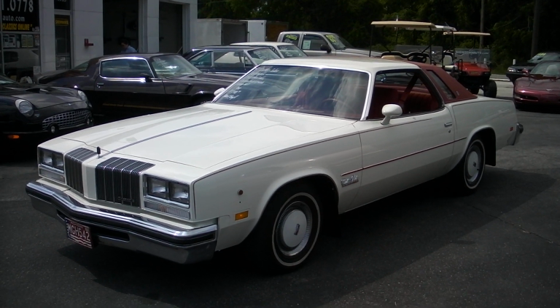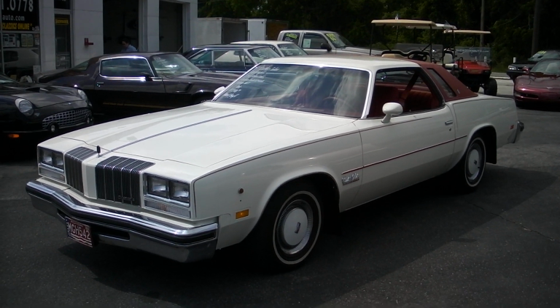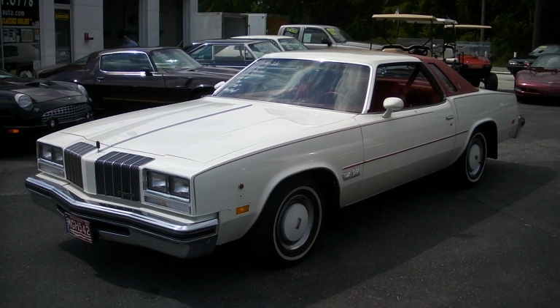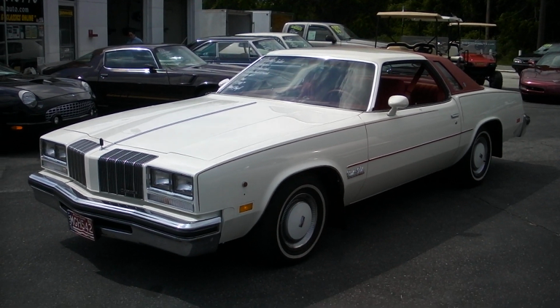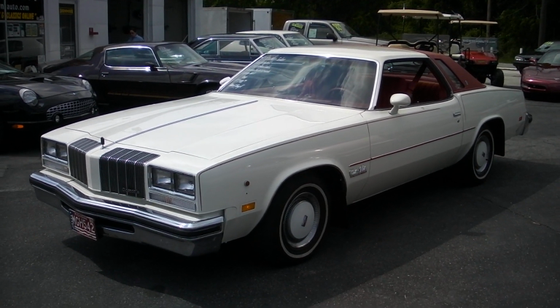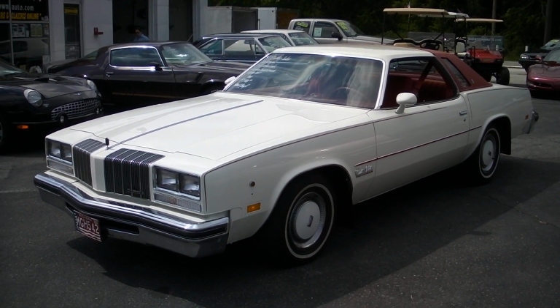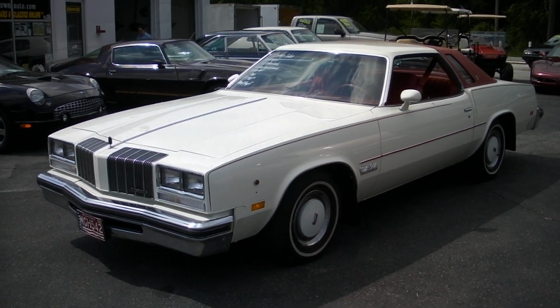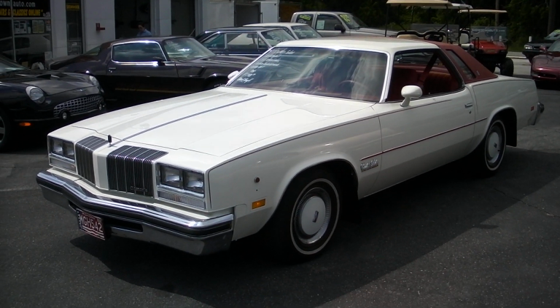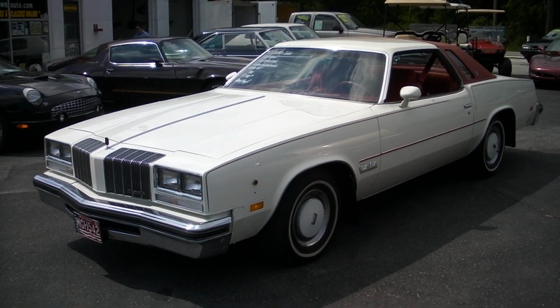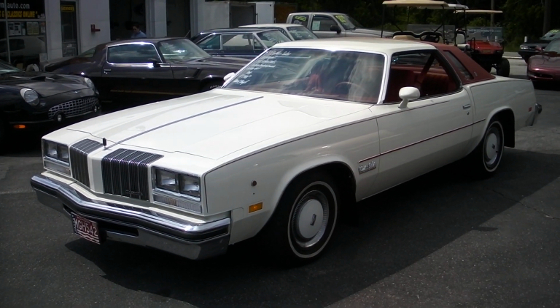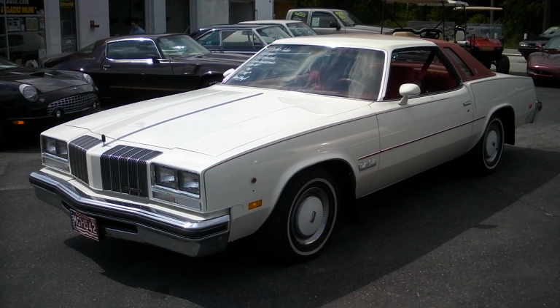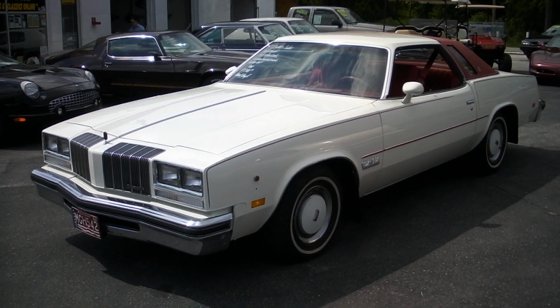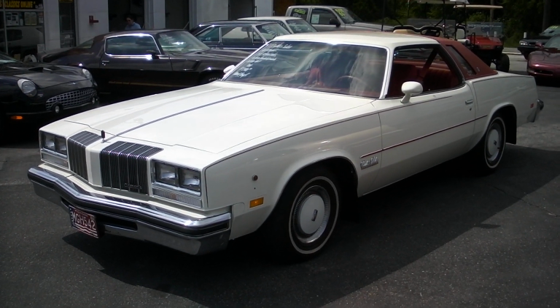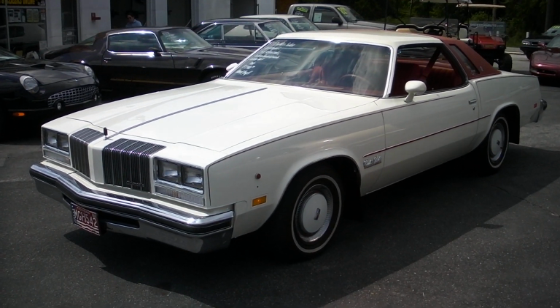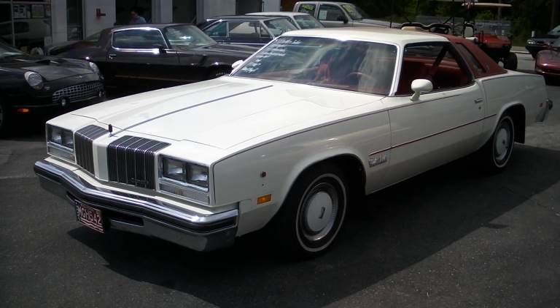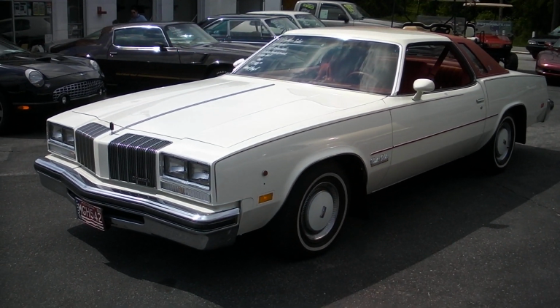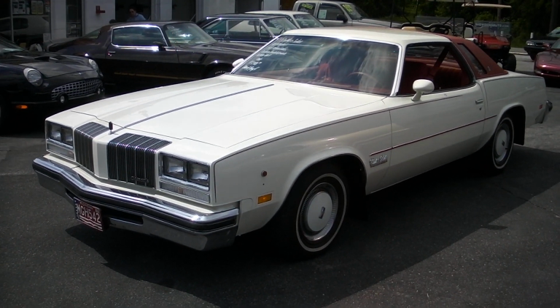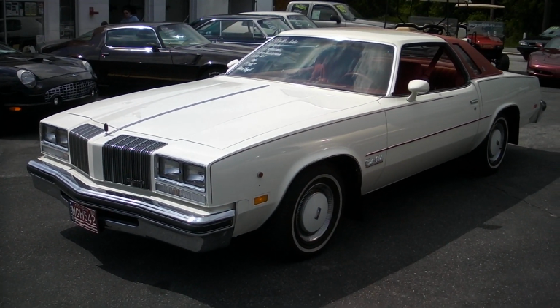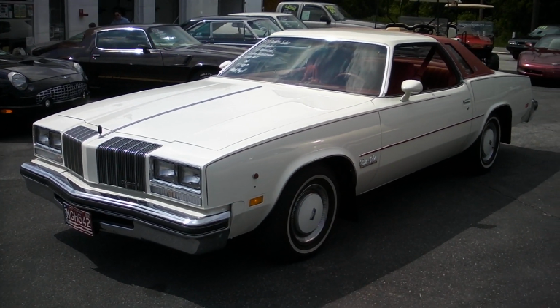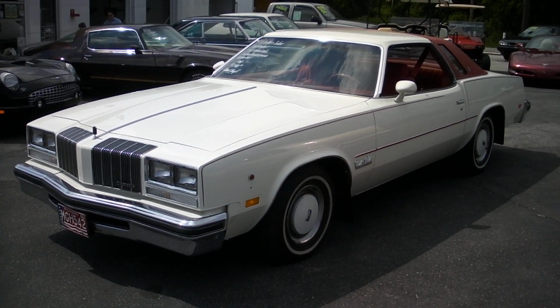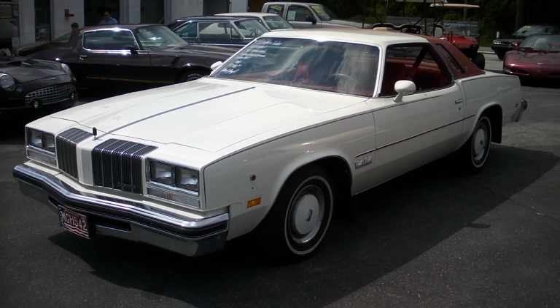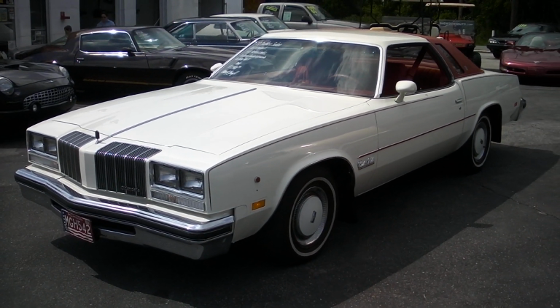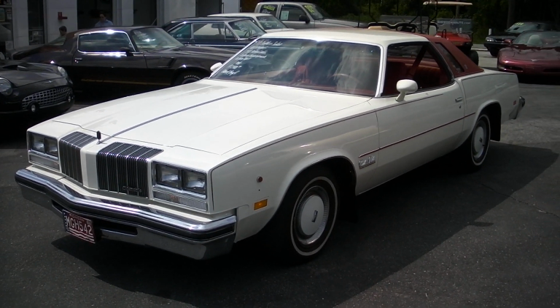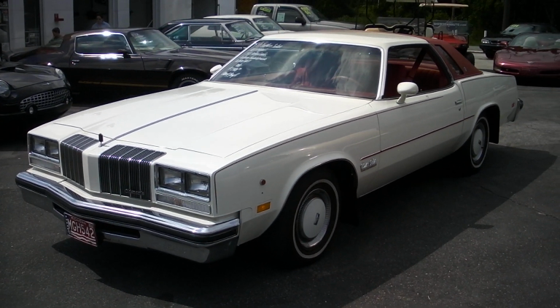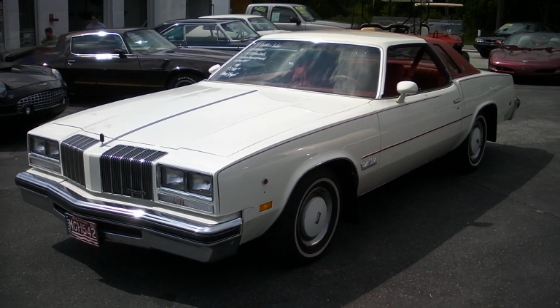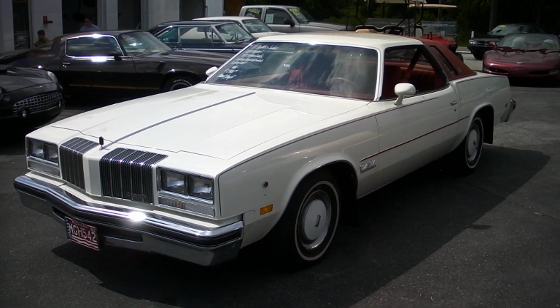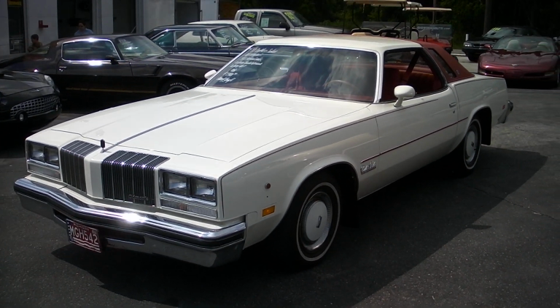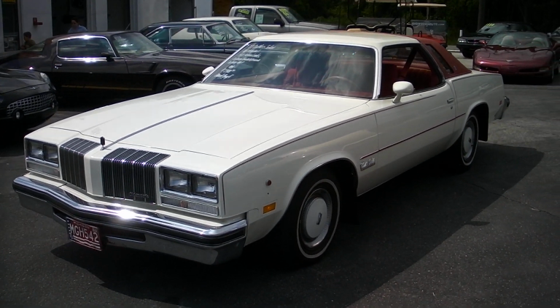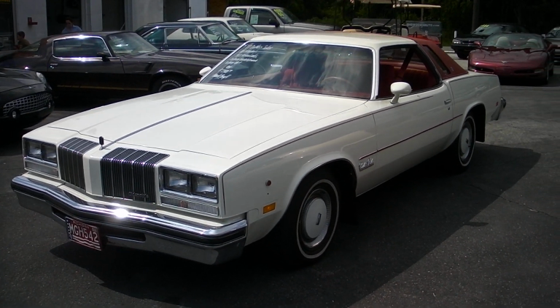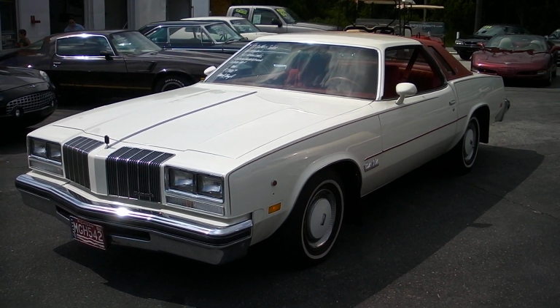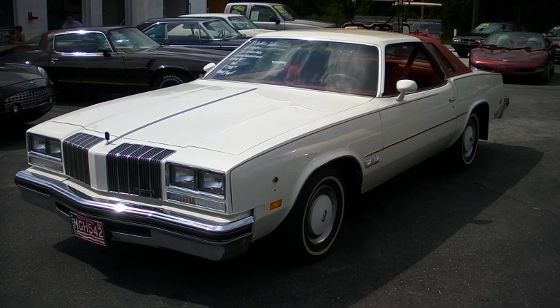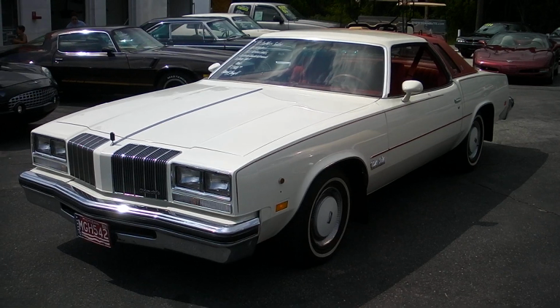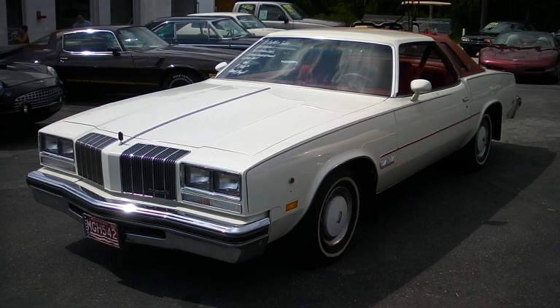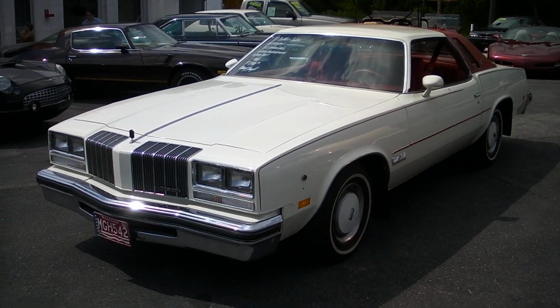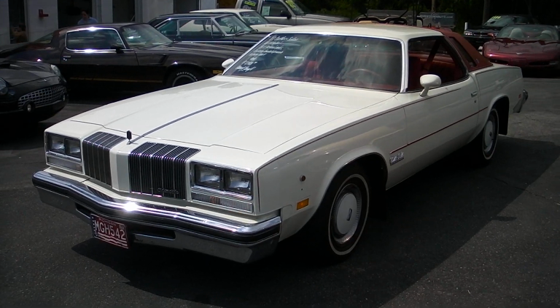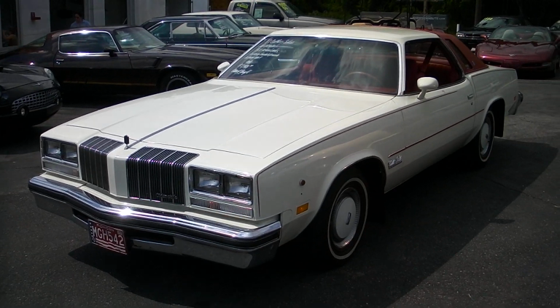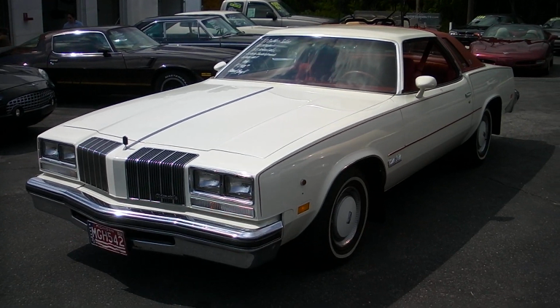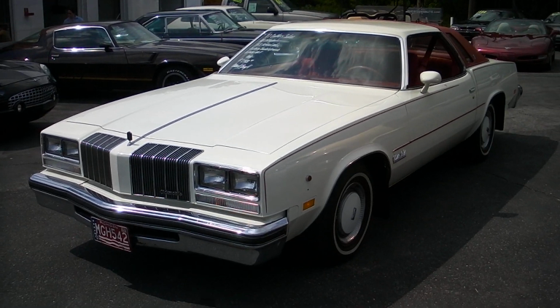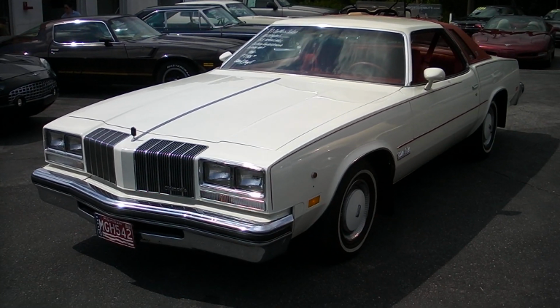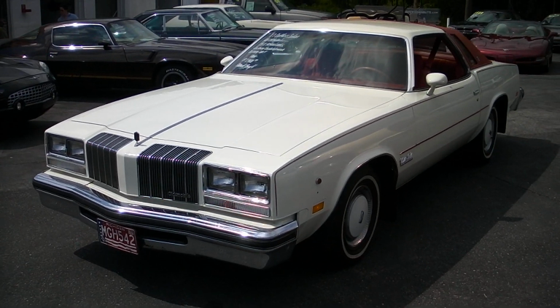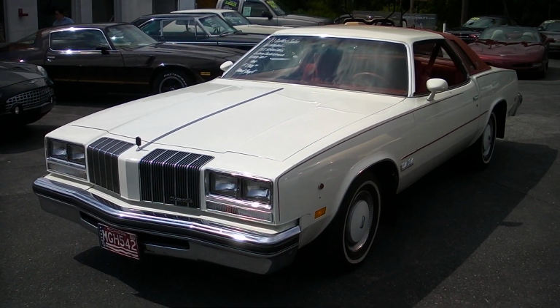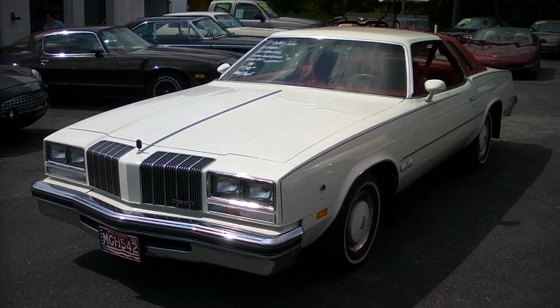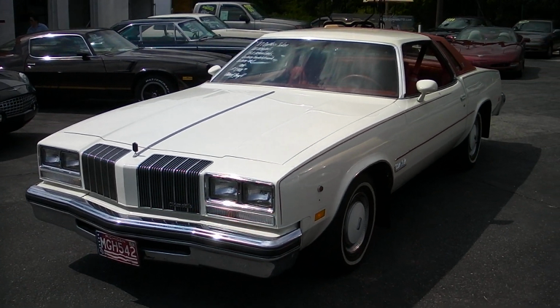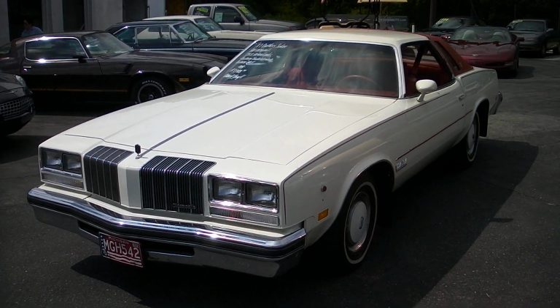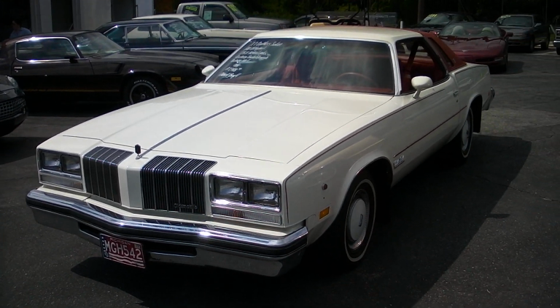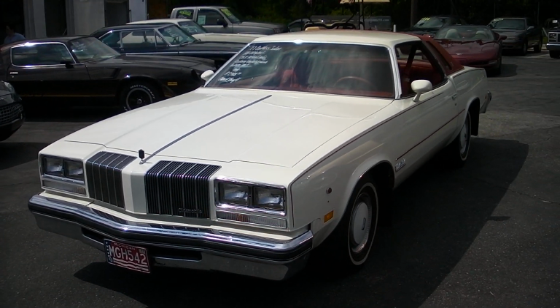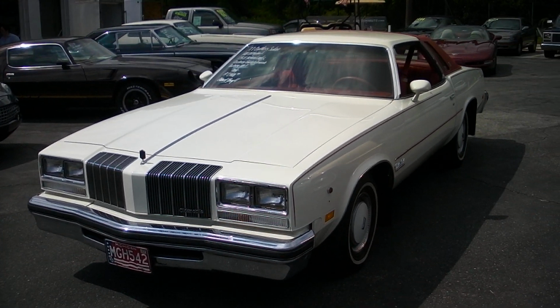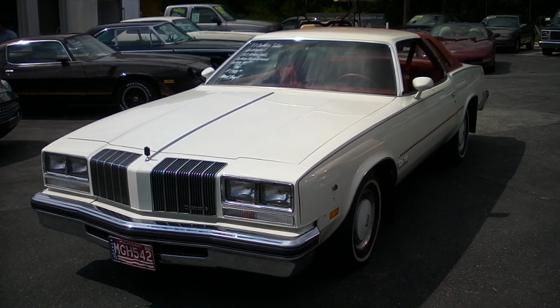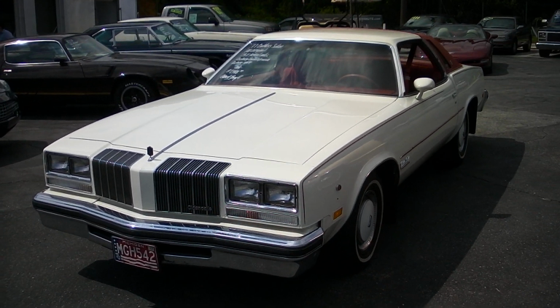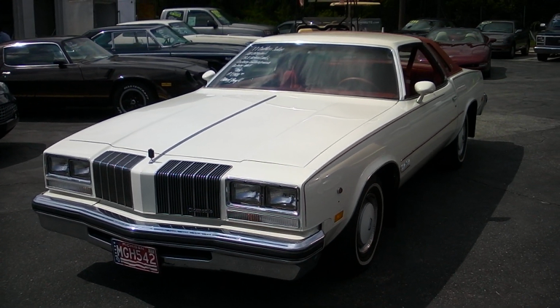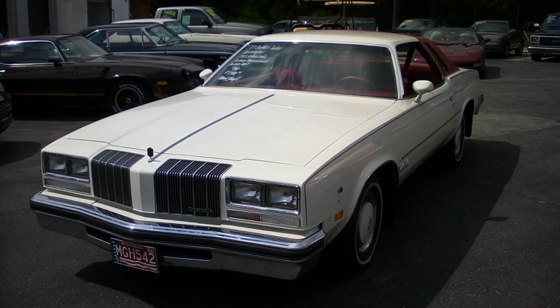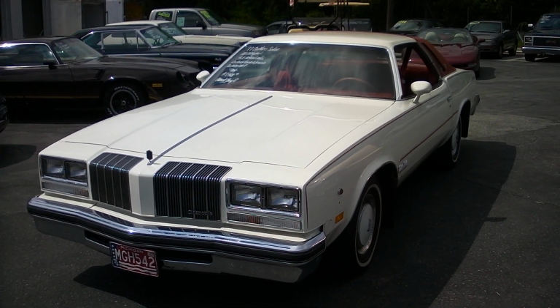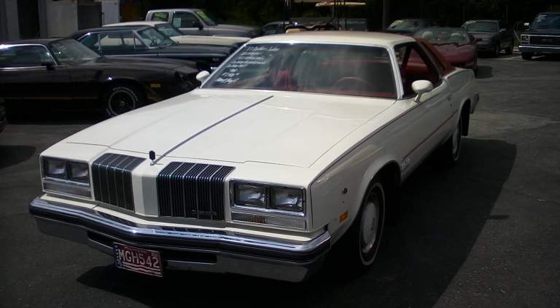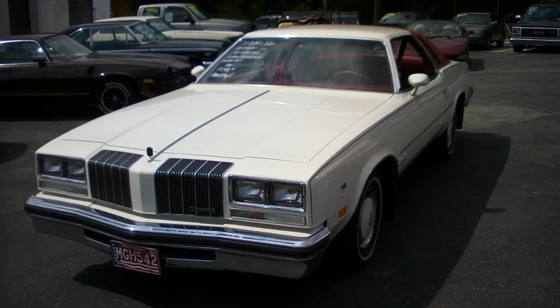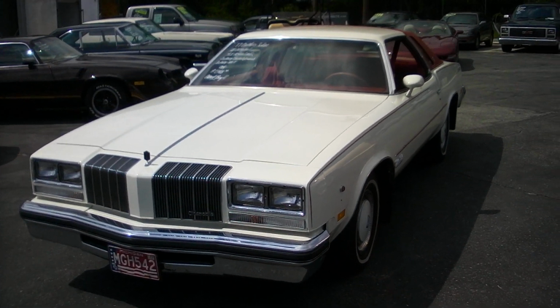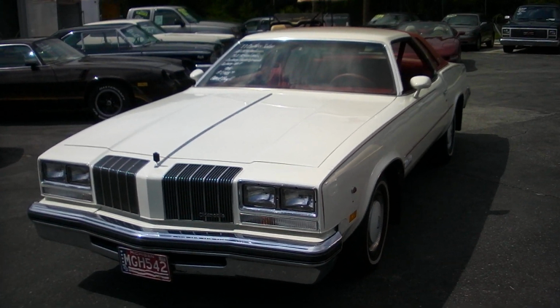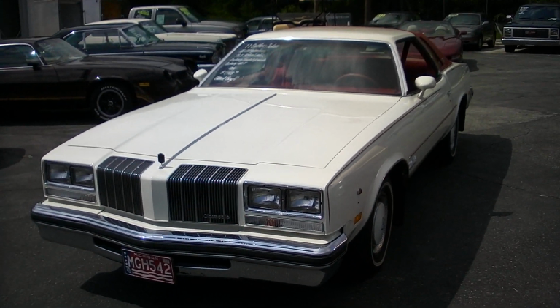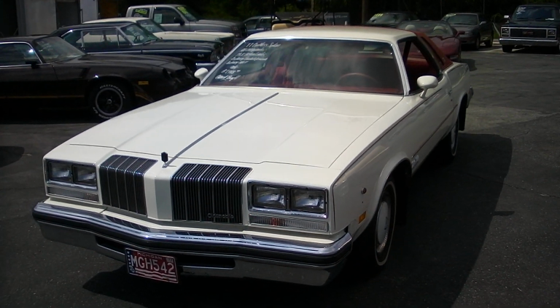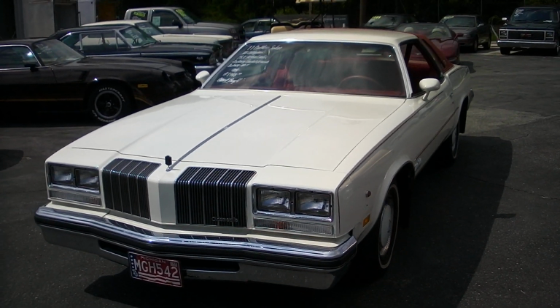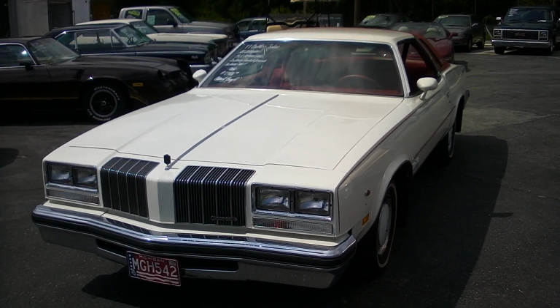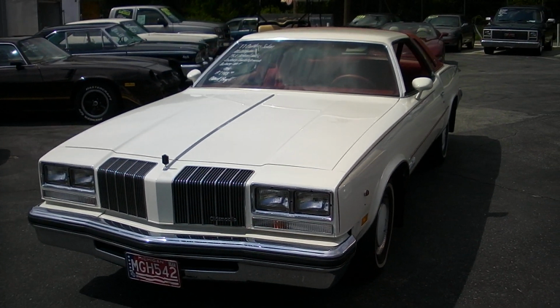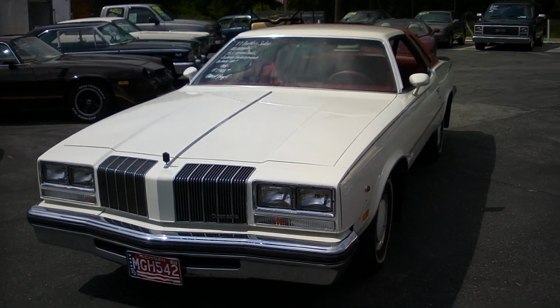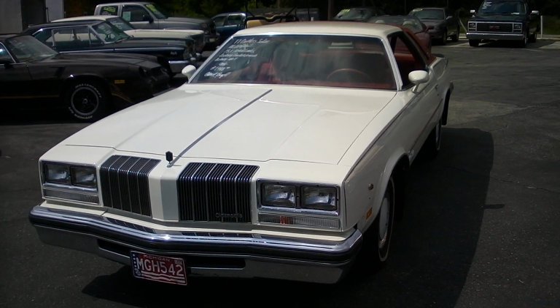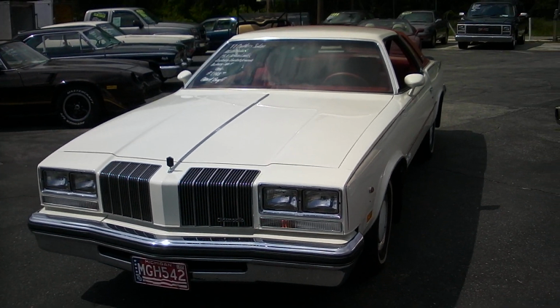Hello everyone, David here at Showdown. Today we just got a 1977 Oldsmobile Cutlass Salon in.